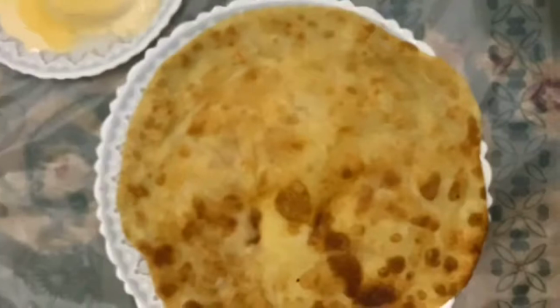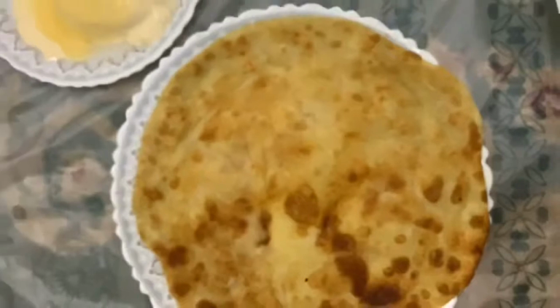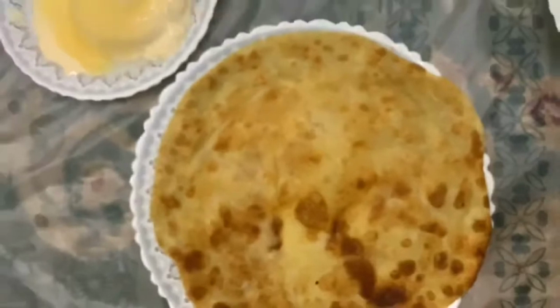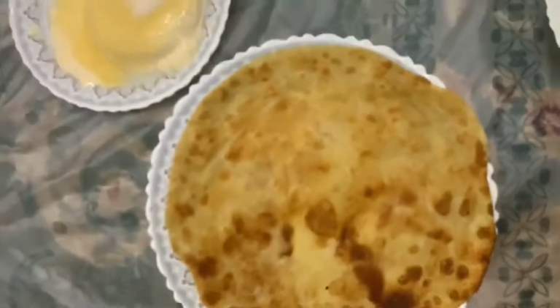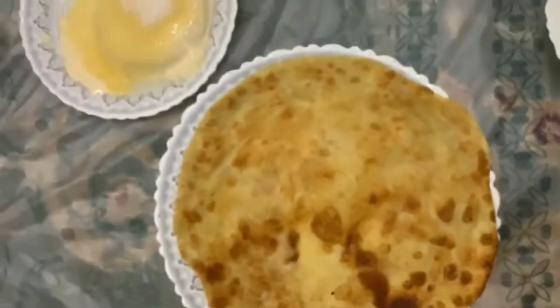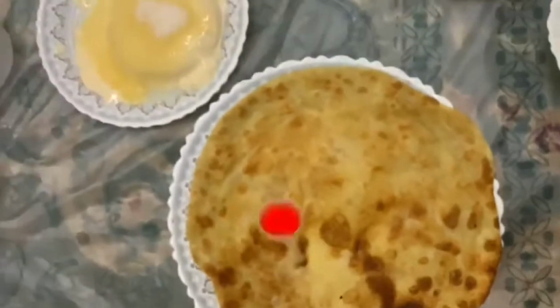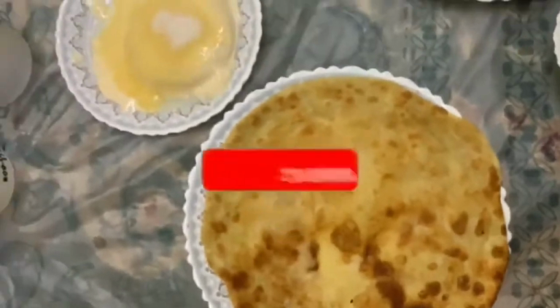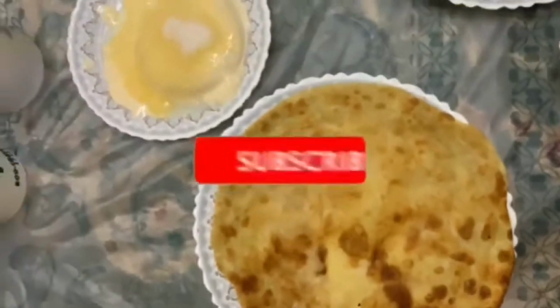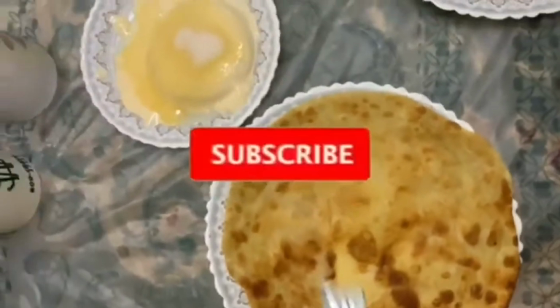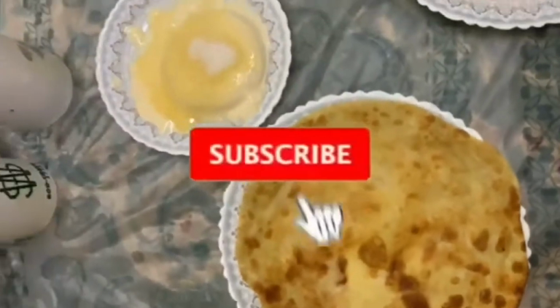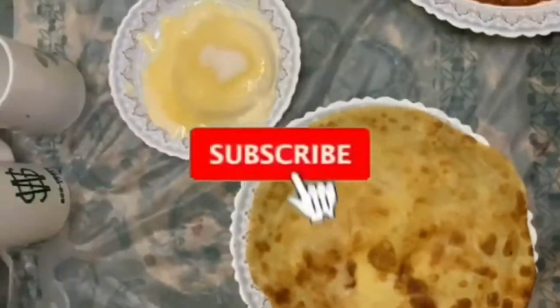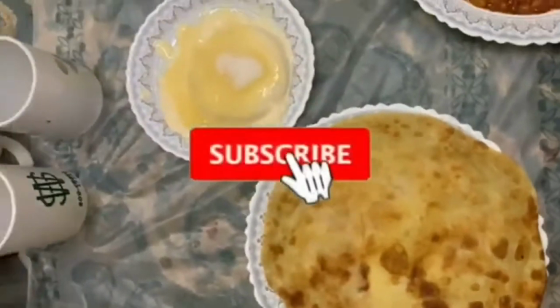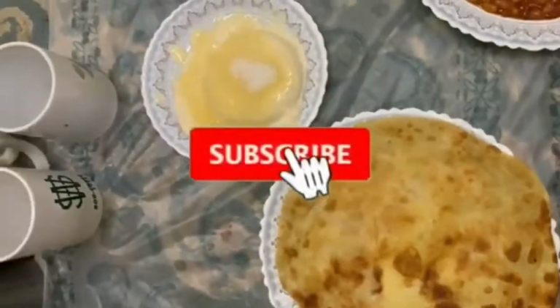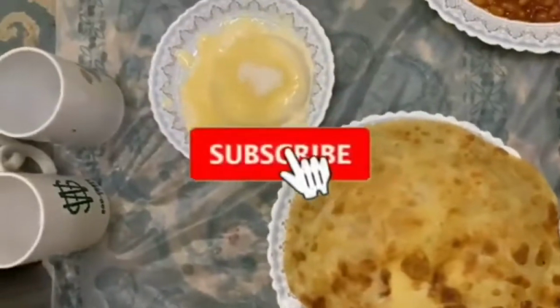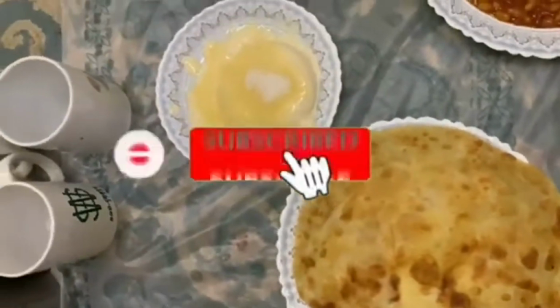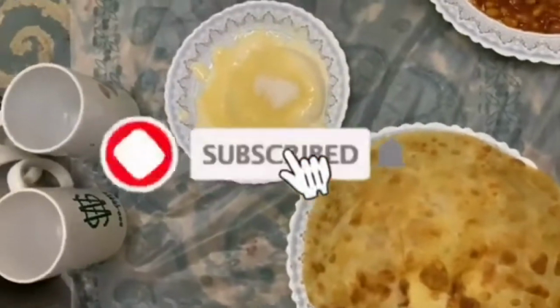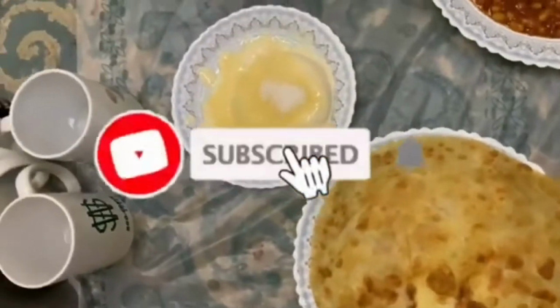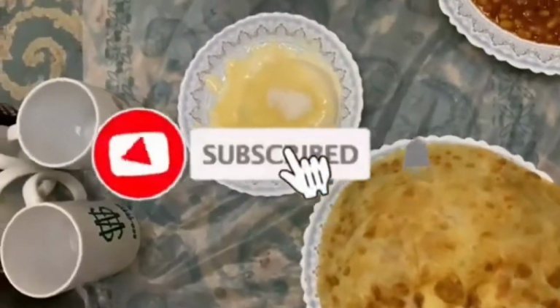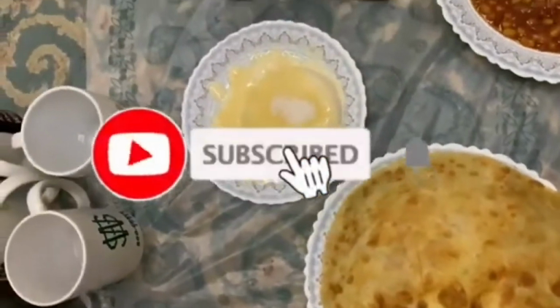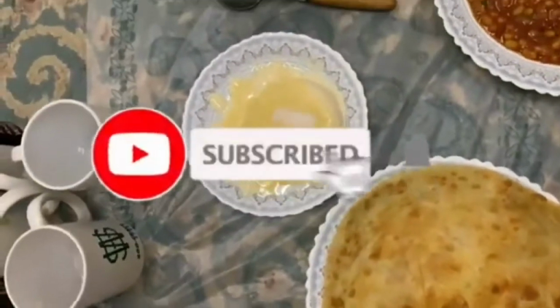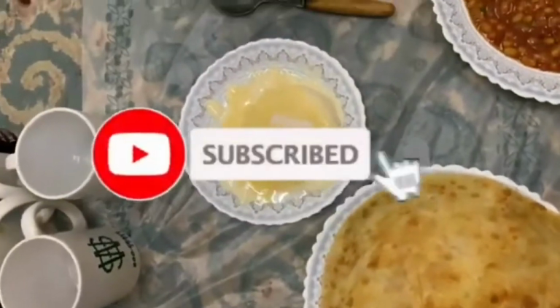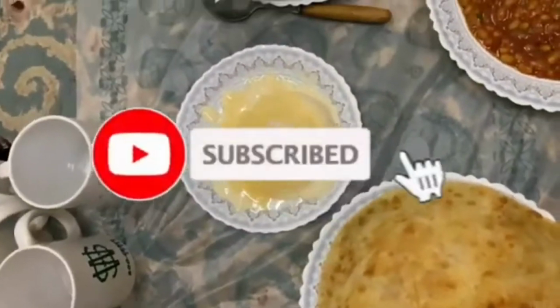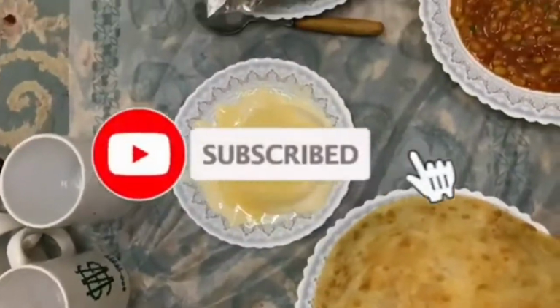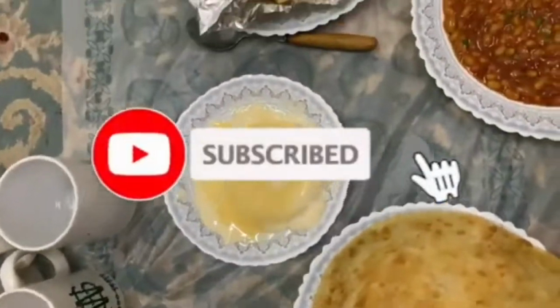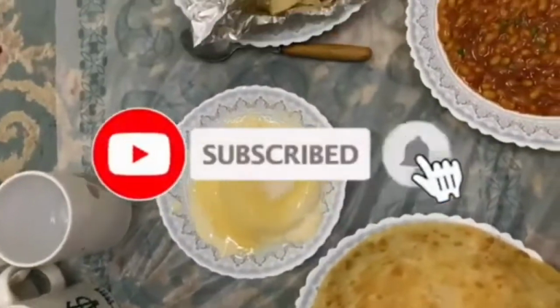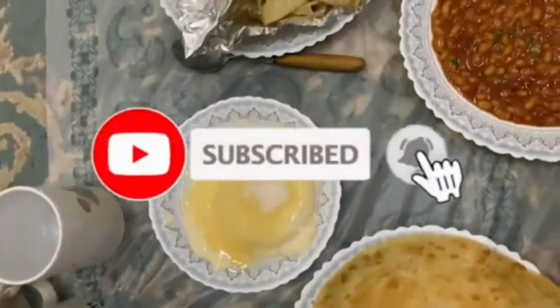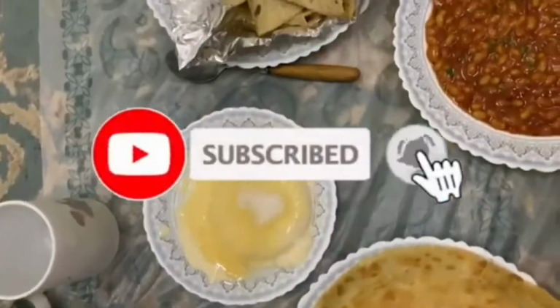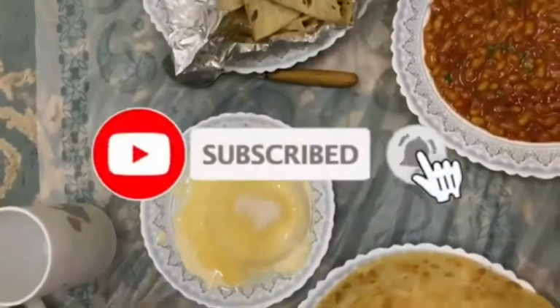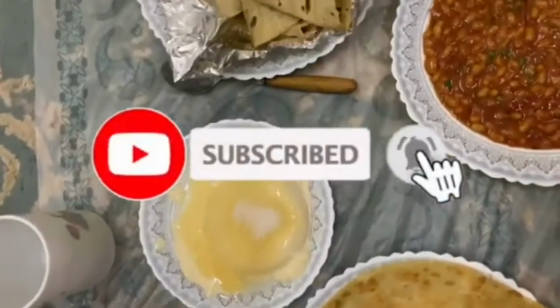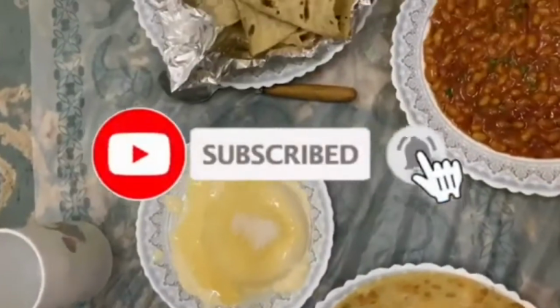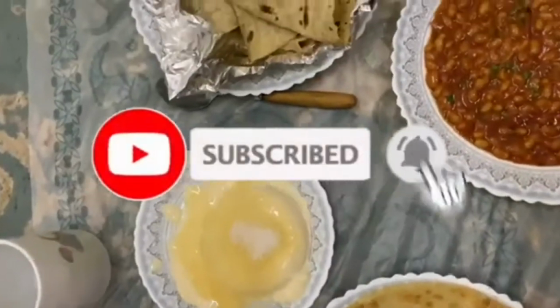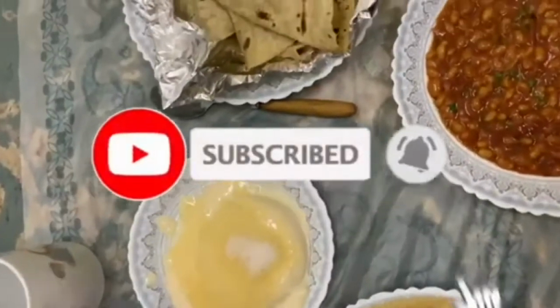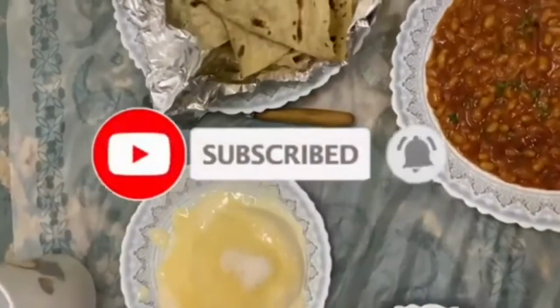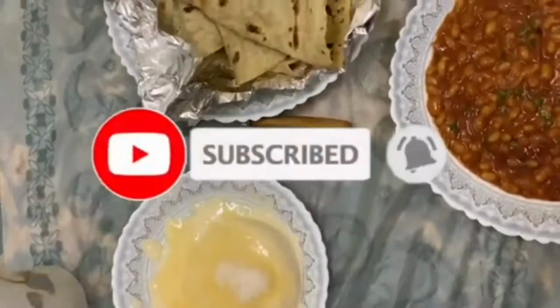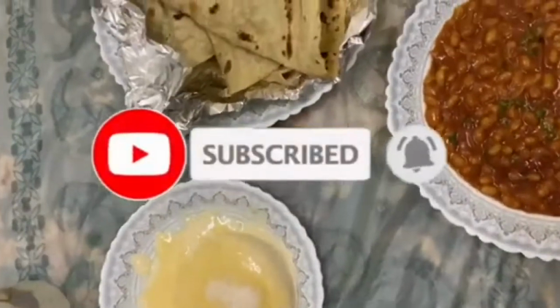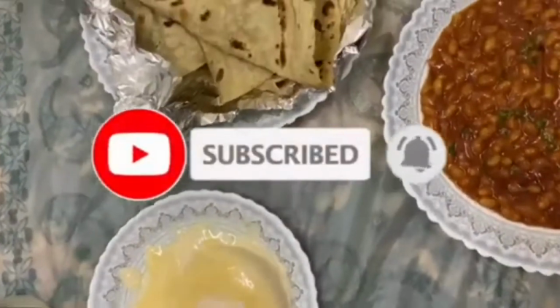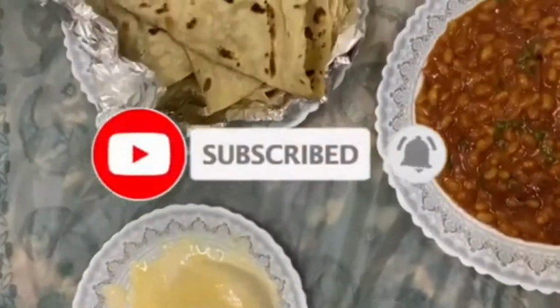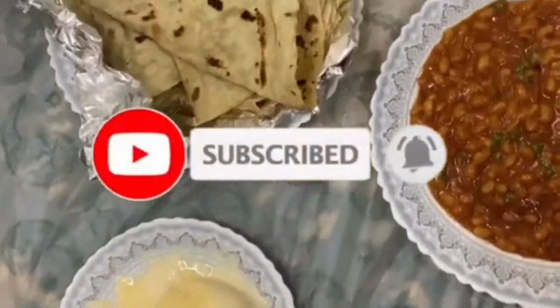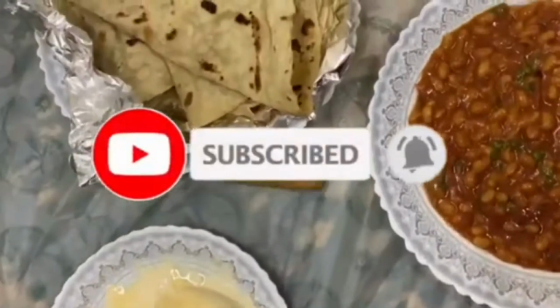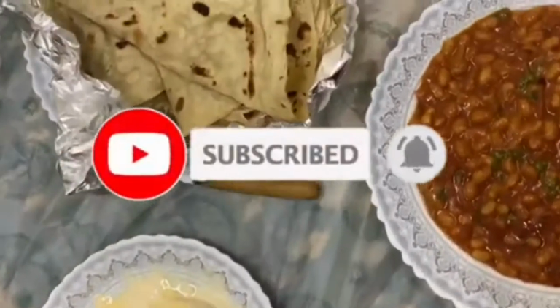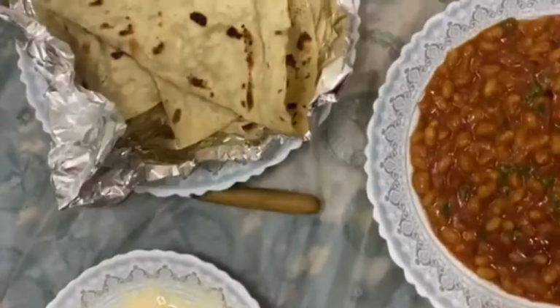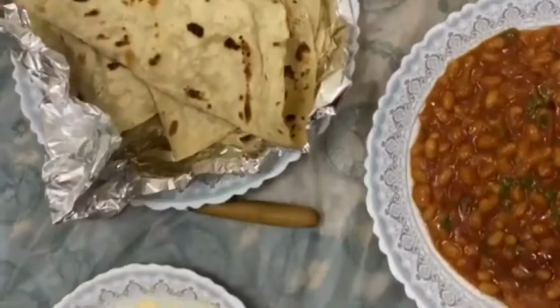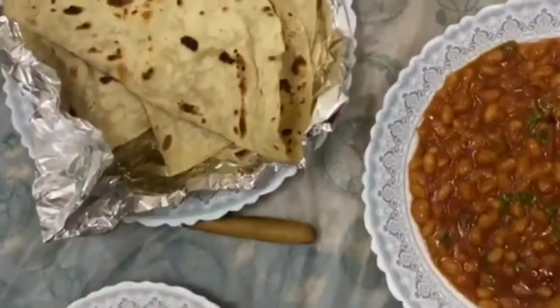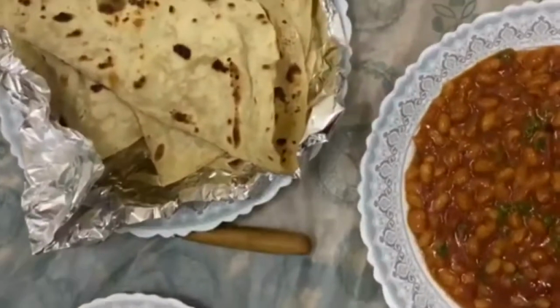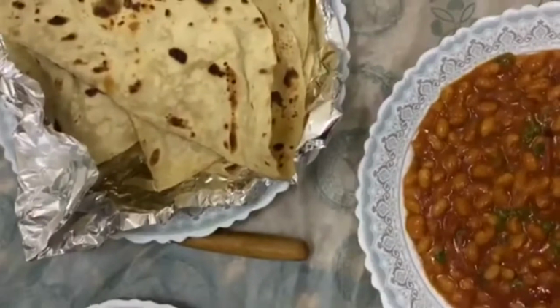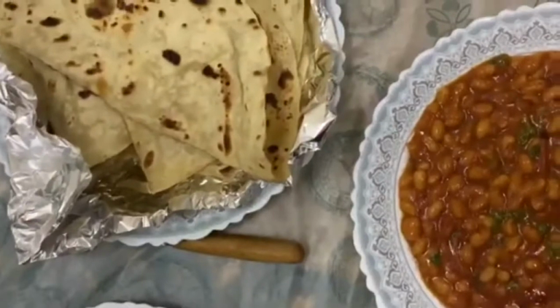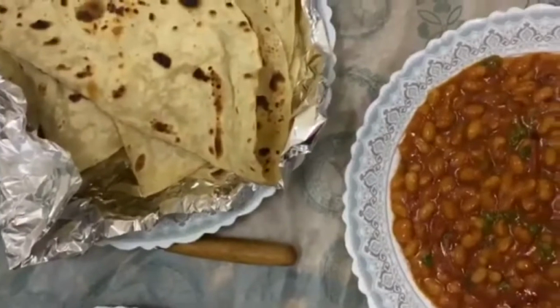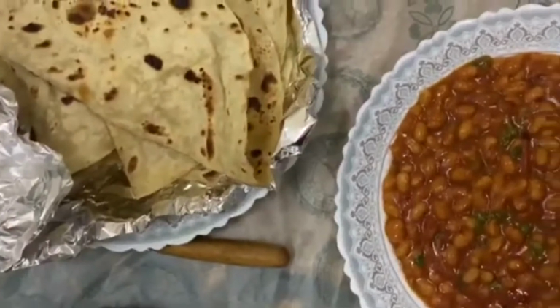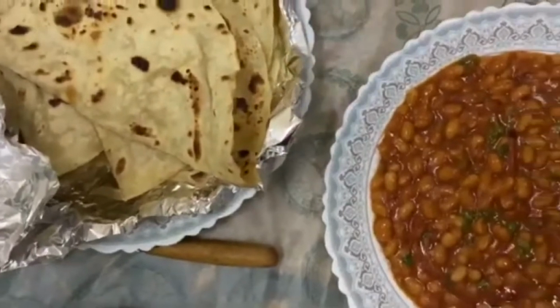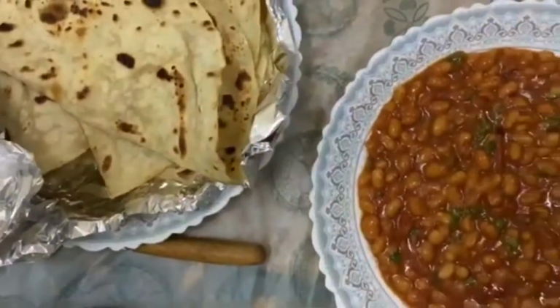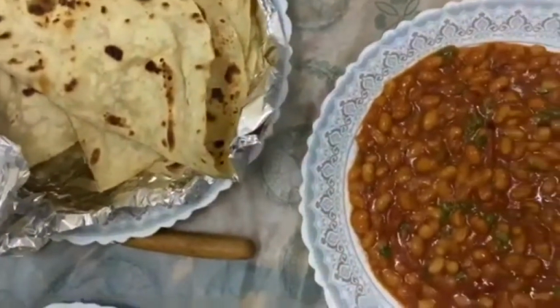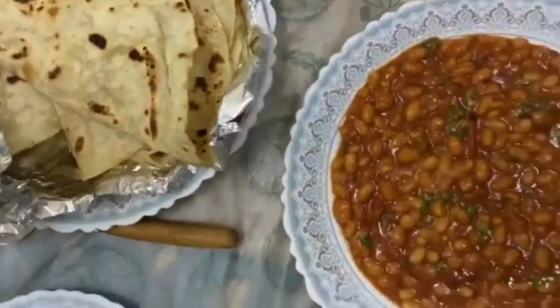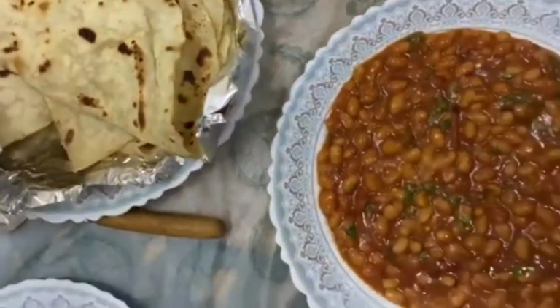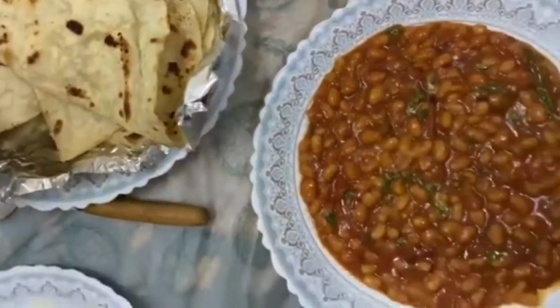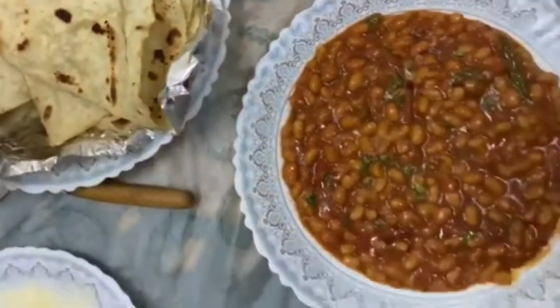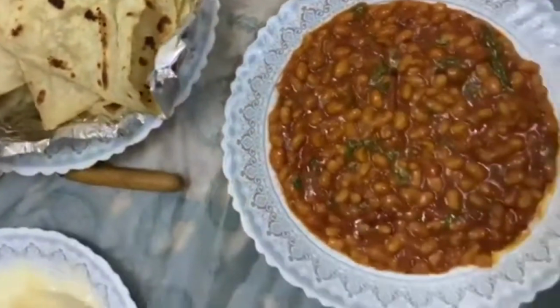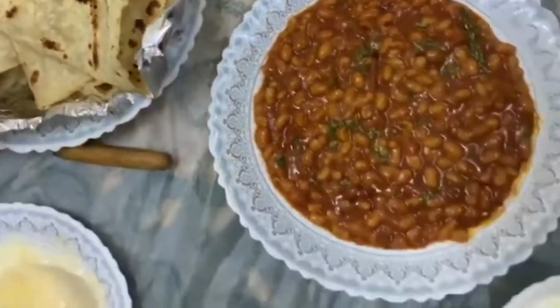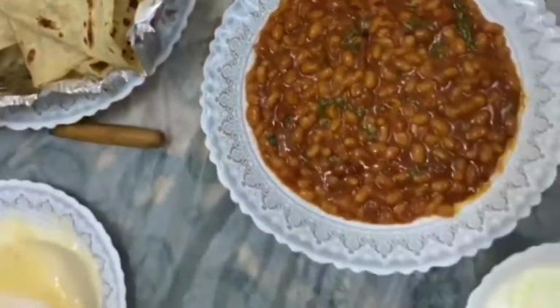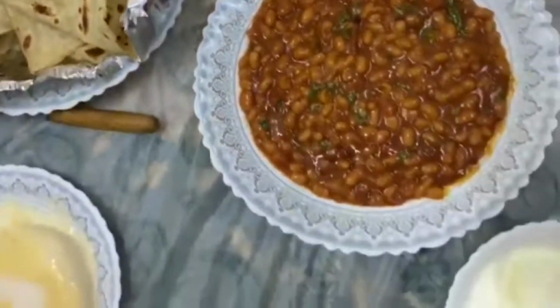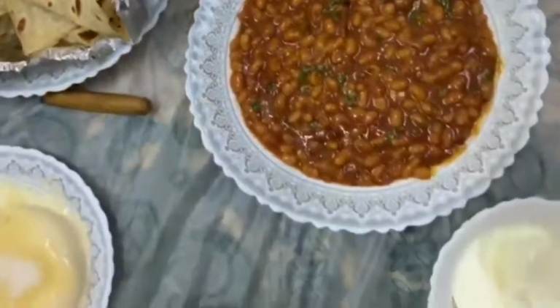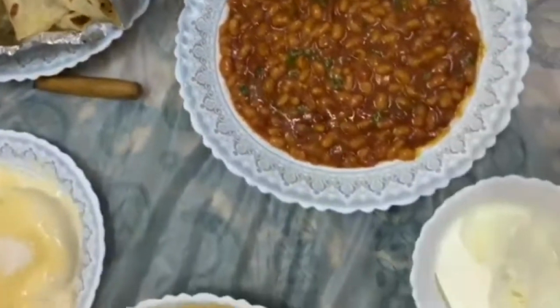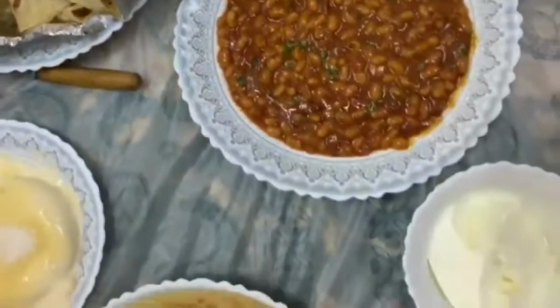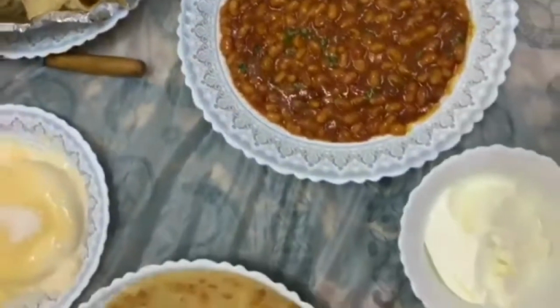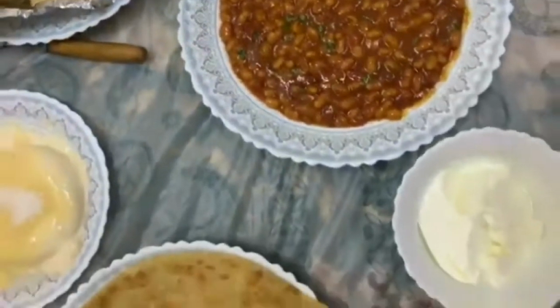Hello guys, assalamu alaykum, welcome back to my YouTube channel! How are you? I am totally fine. Now is the time of sehri, so I have thought to show you what we eat in sehri.